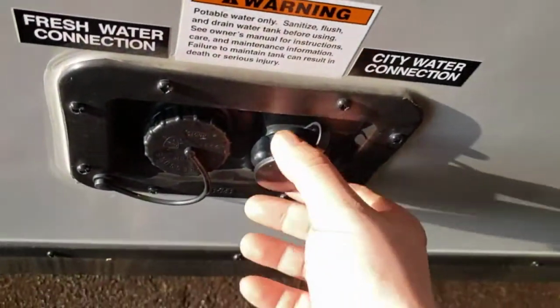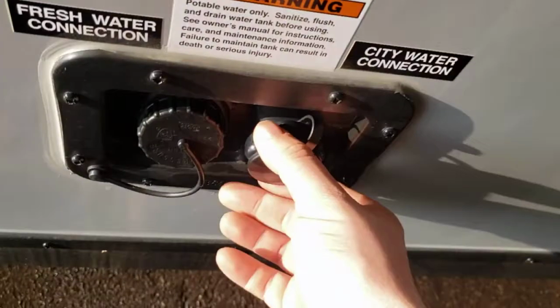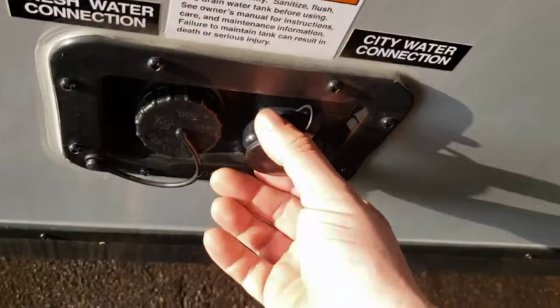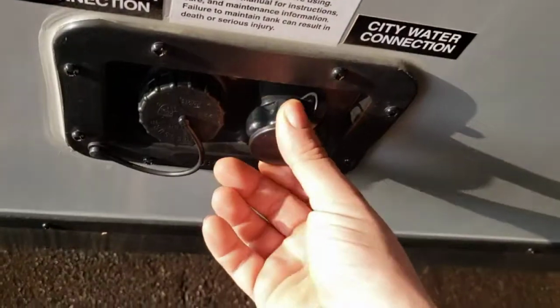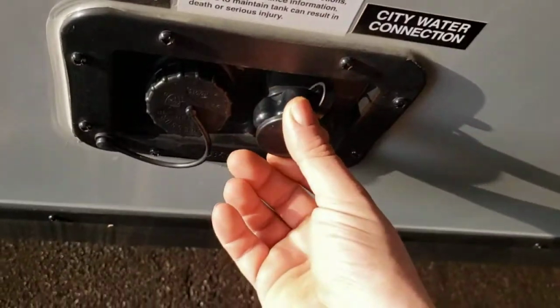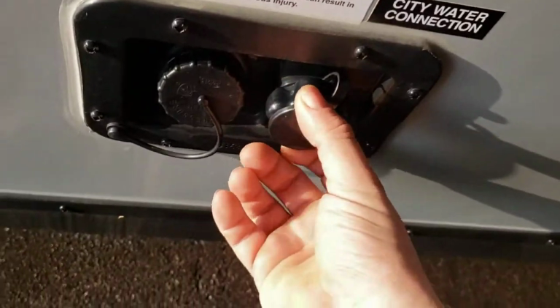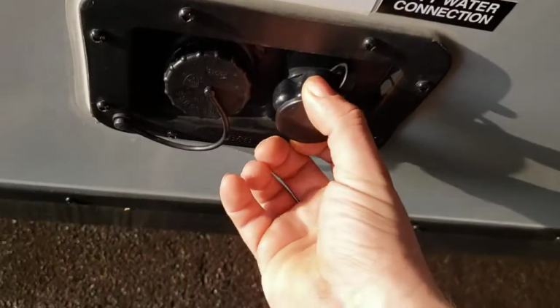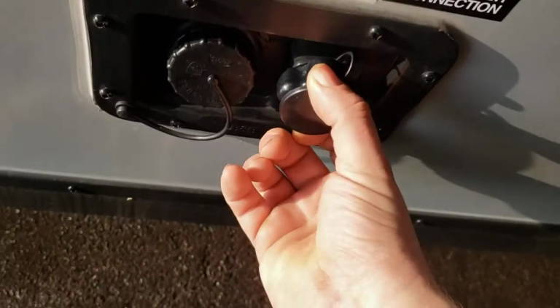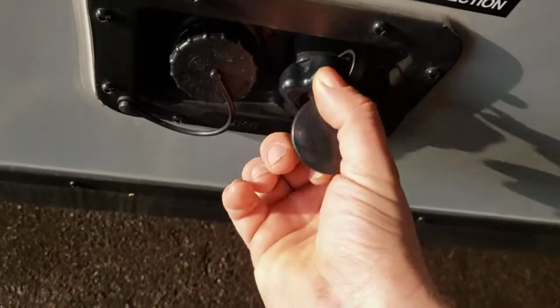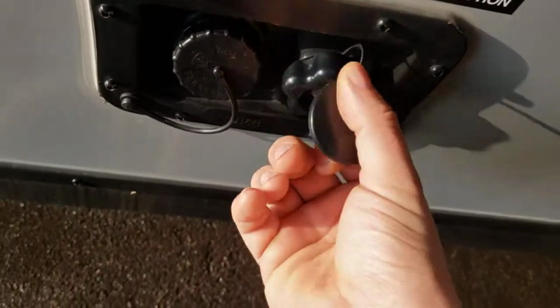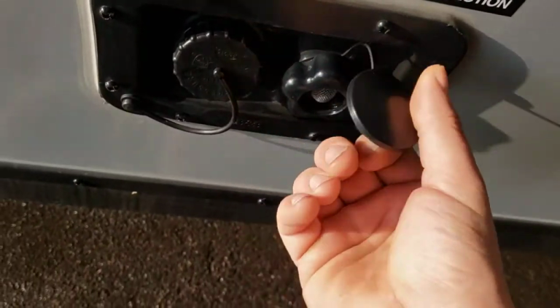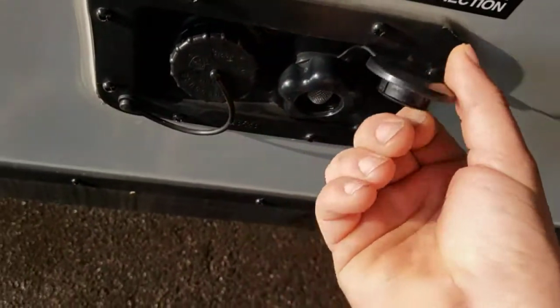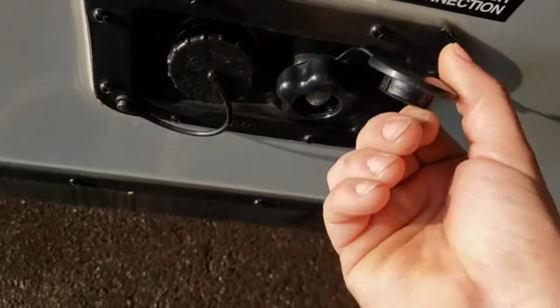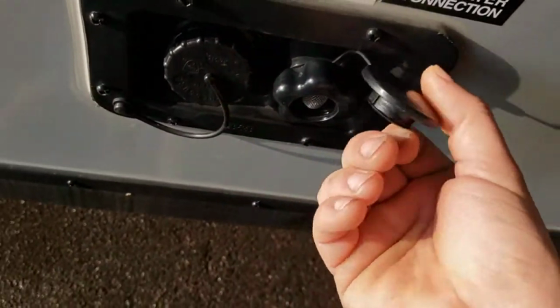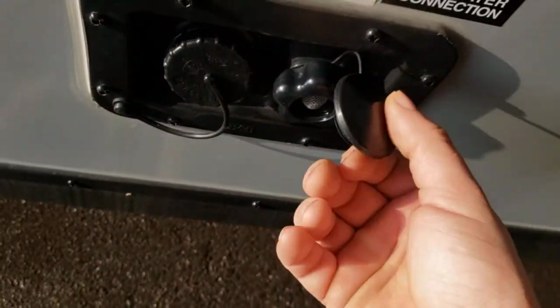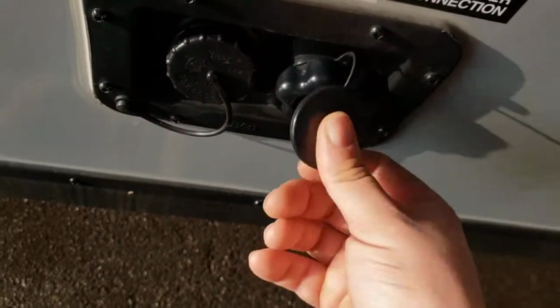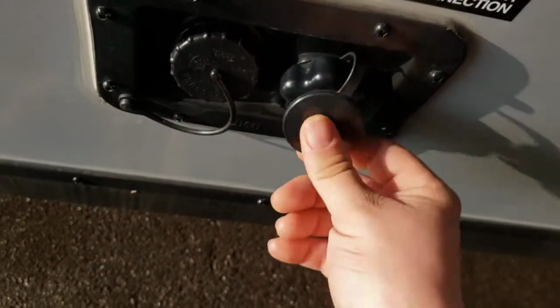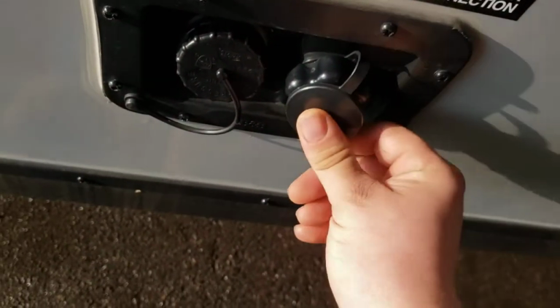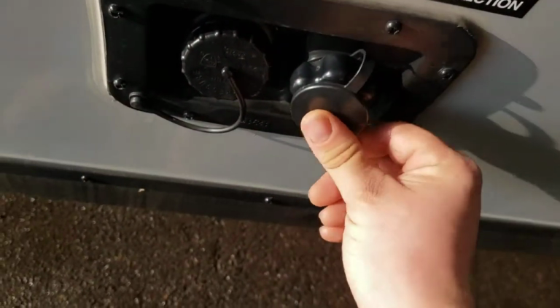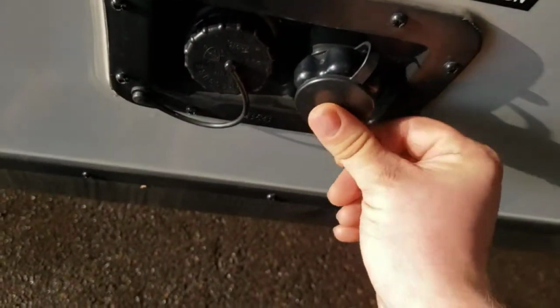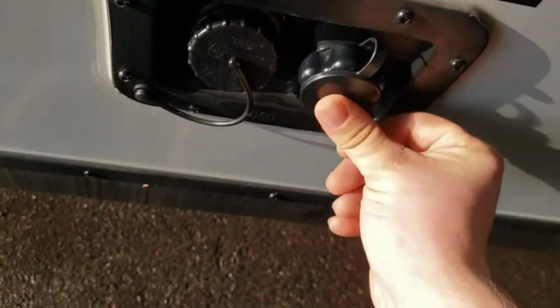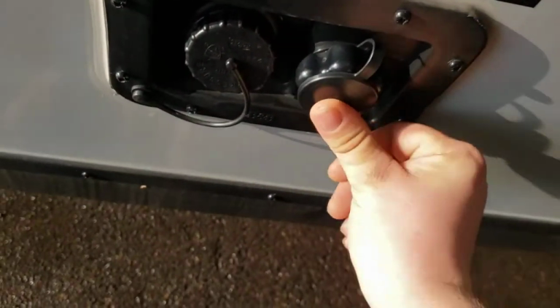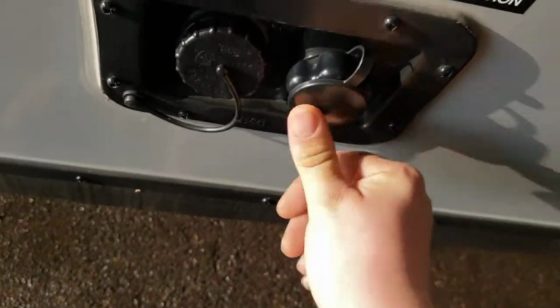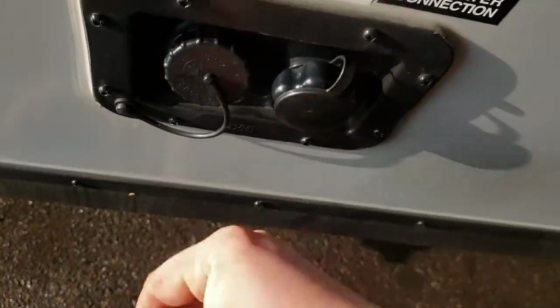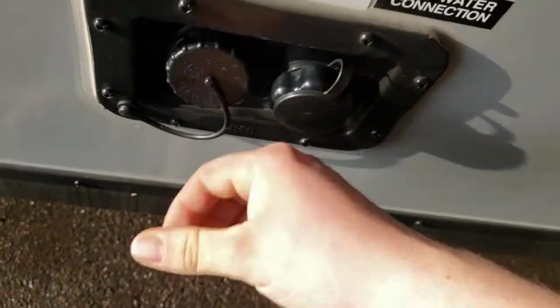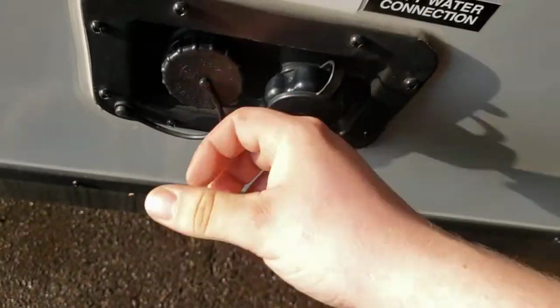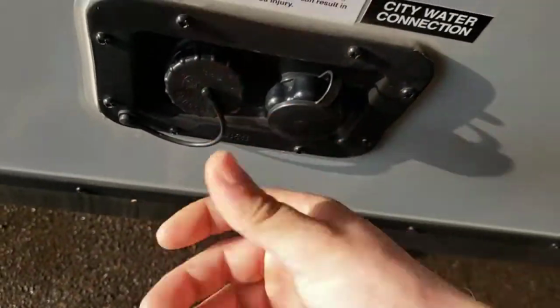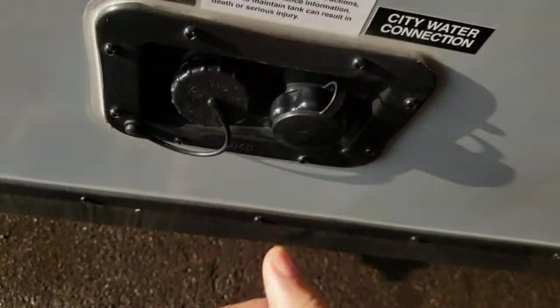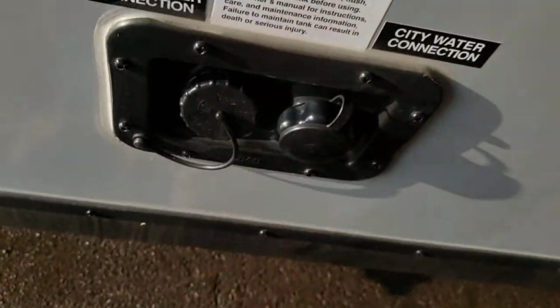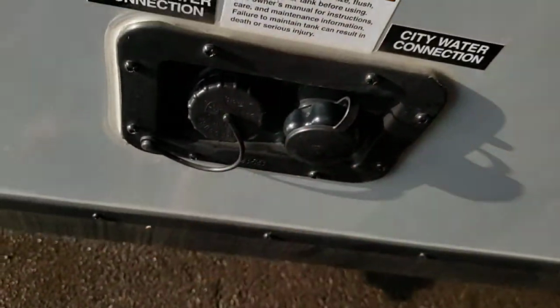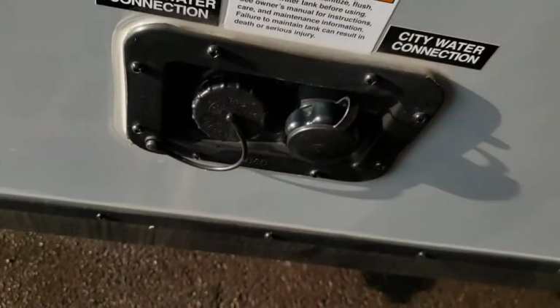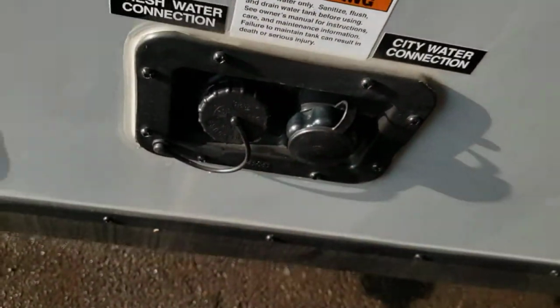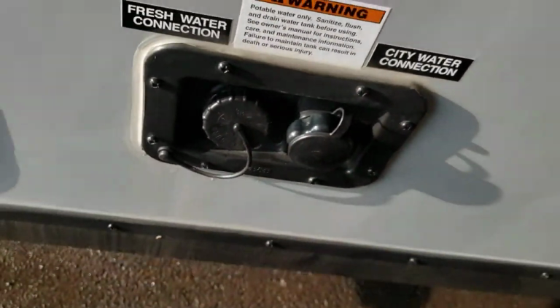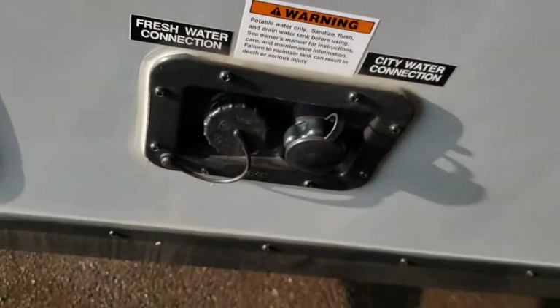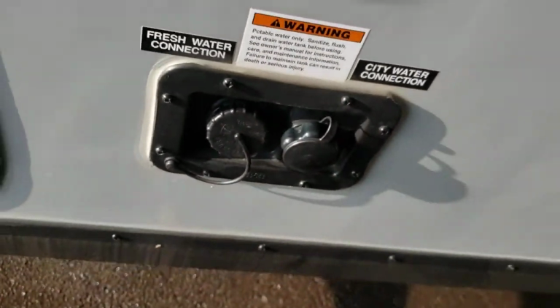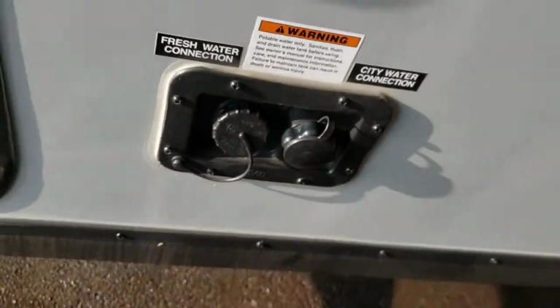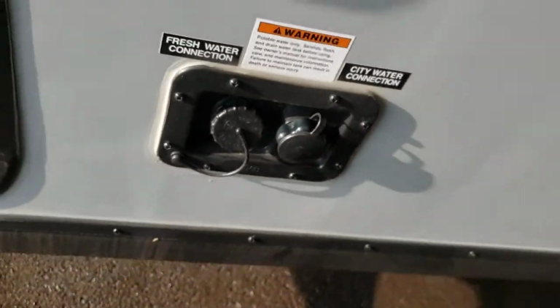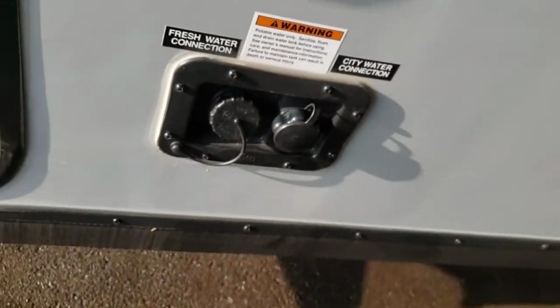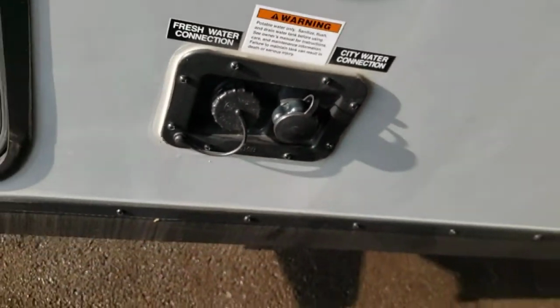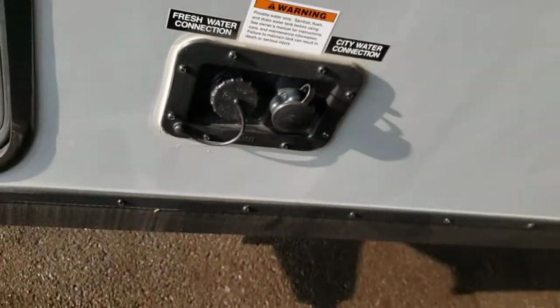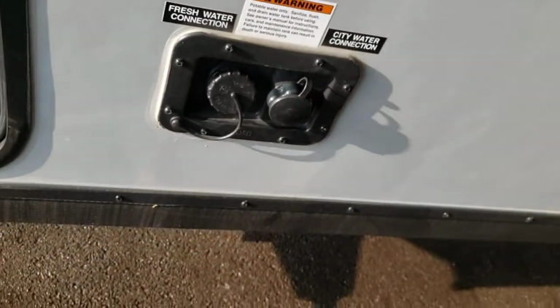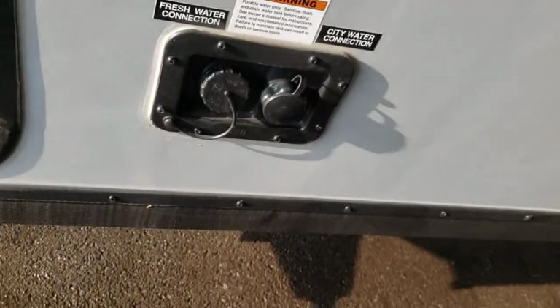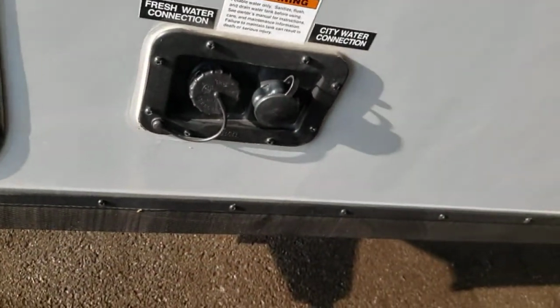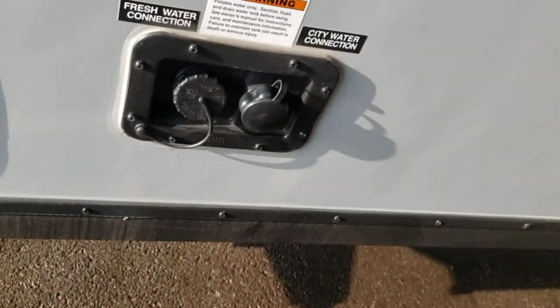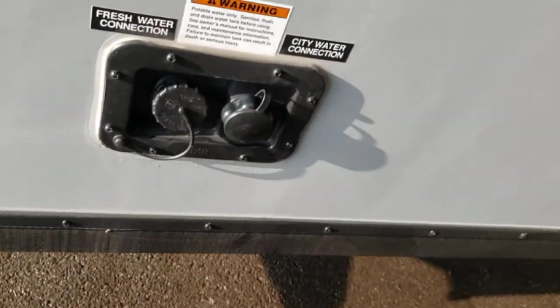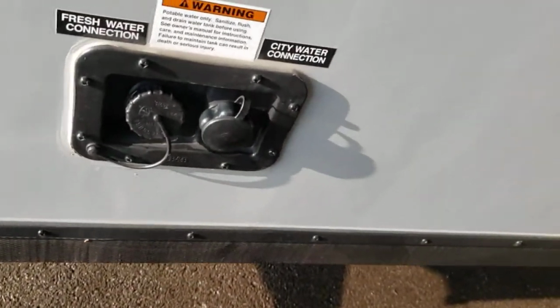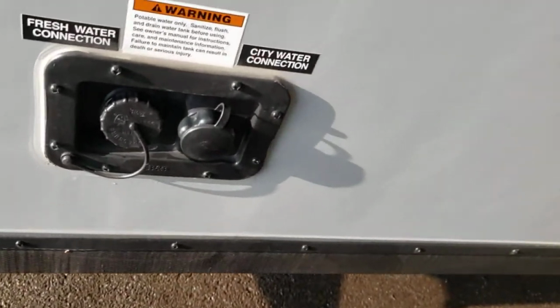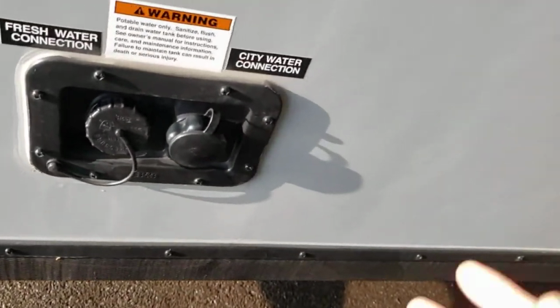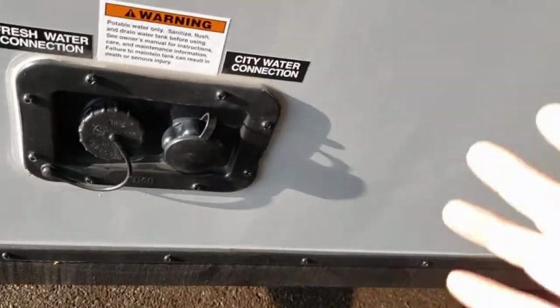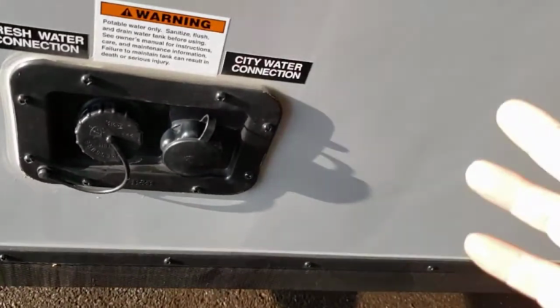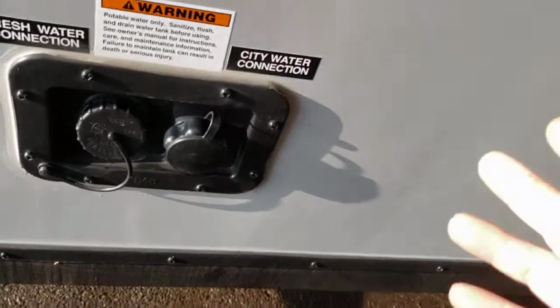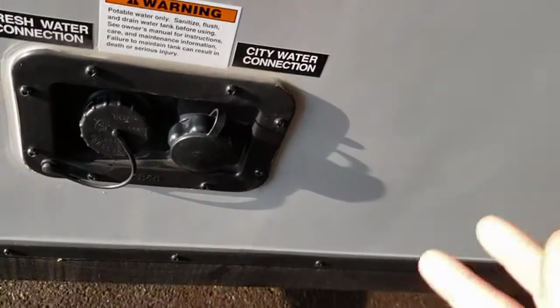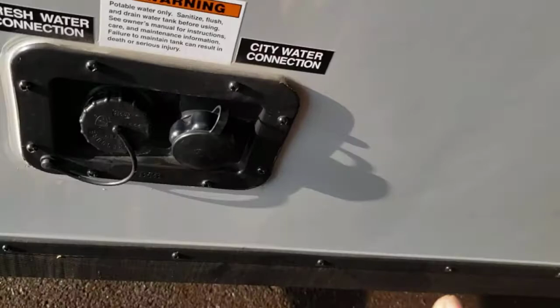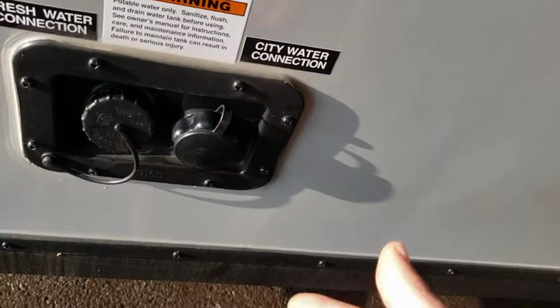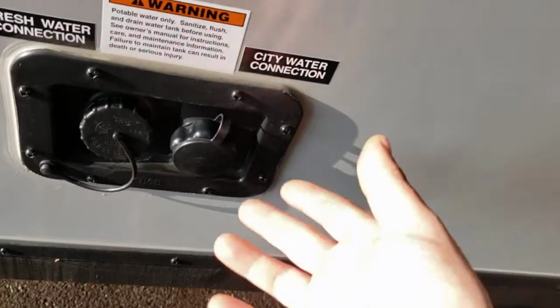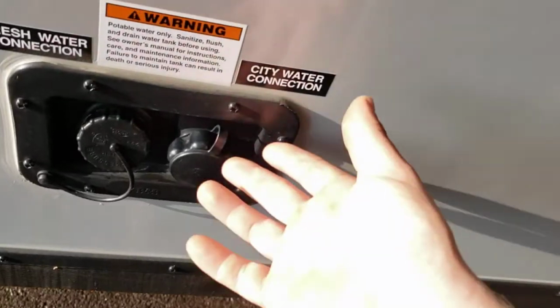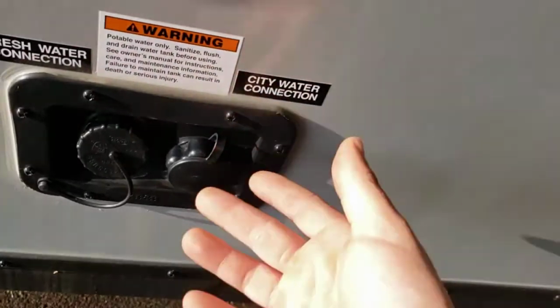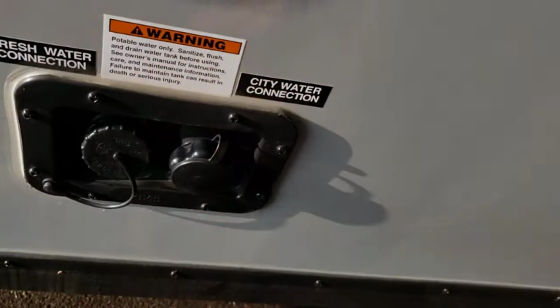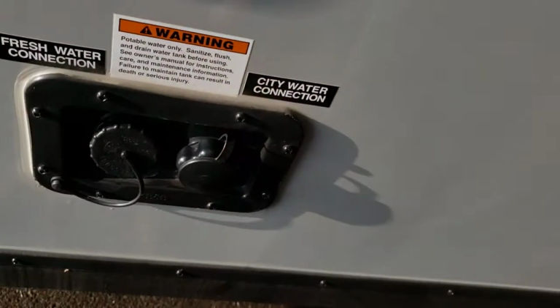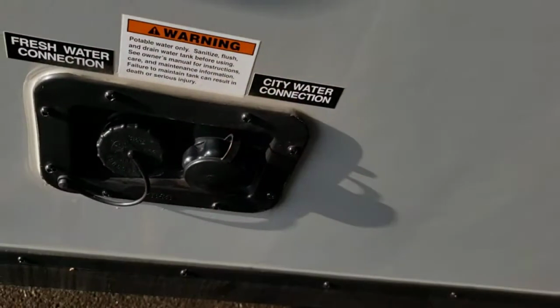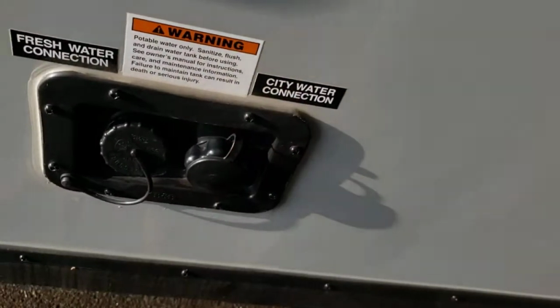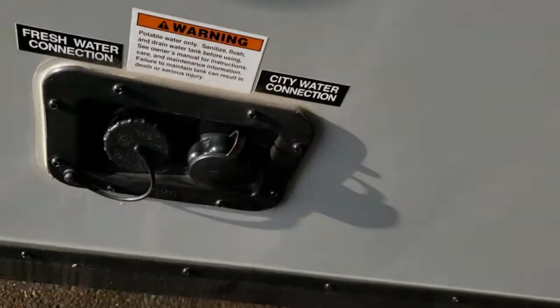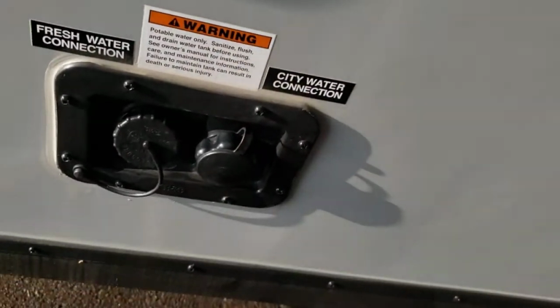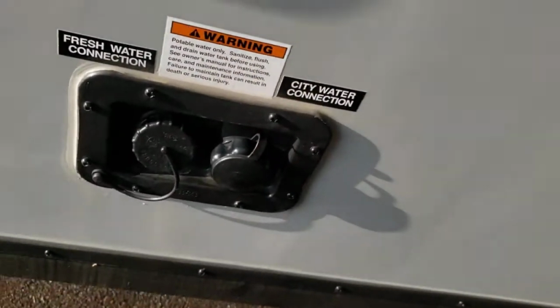City water — this is where you hook your hose up if where you're going has water. Then you won't need to run your pump; you just run off the city water pressure.